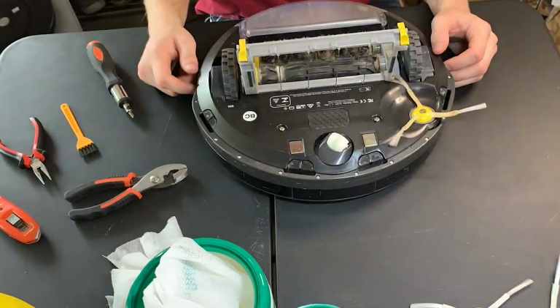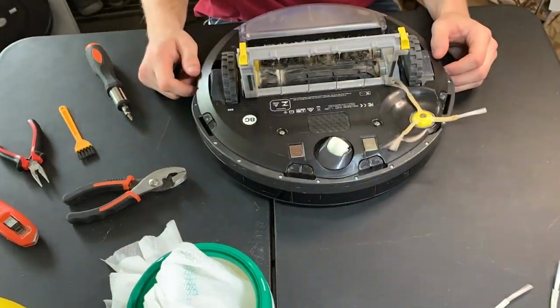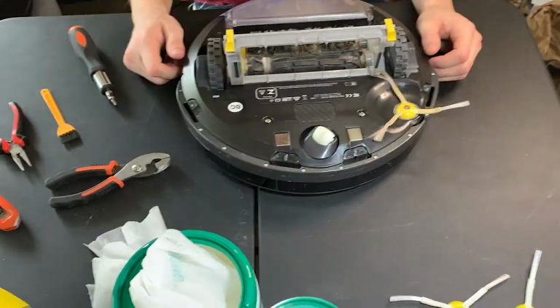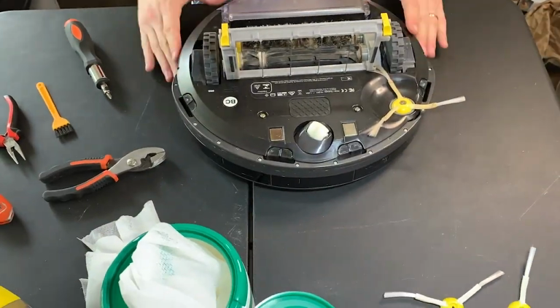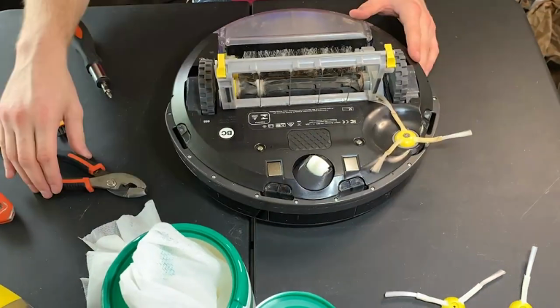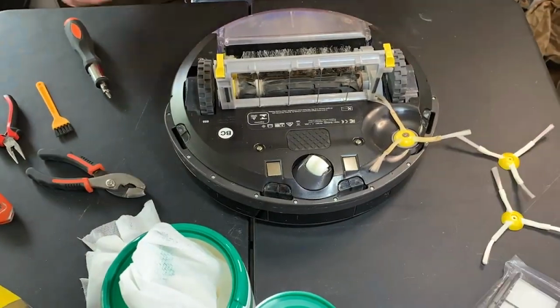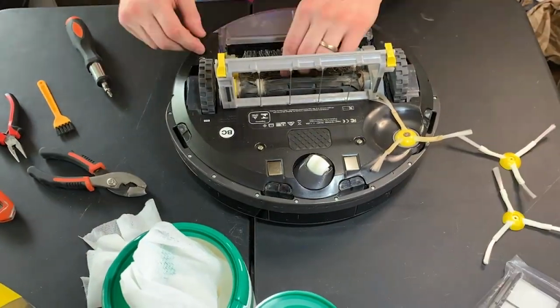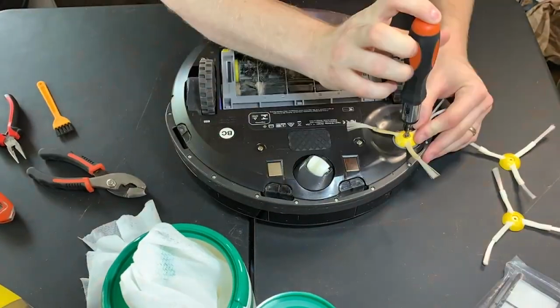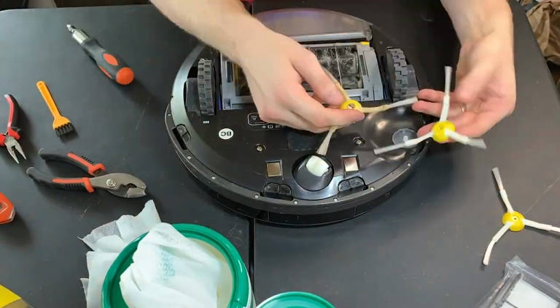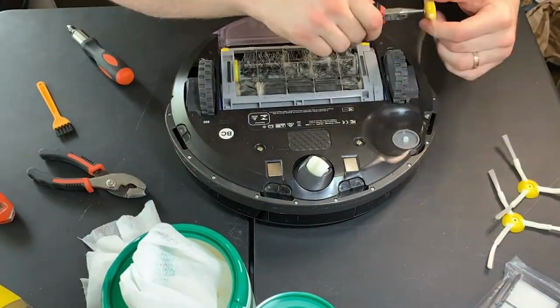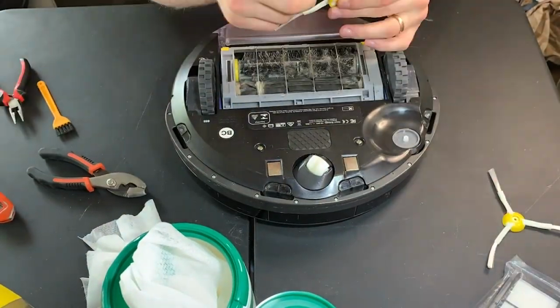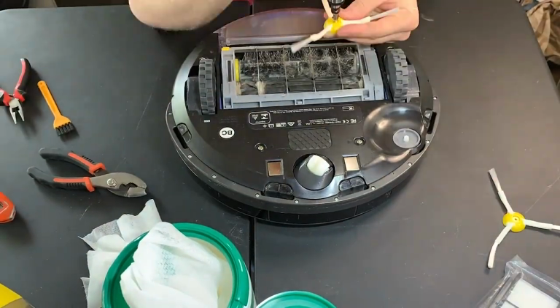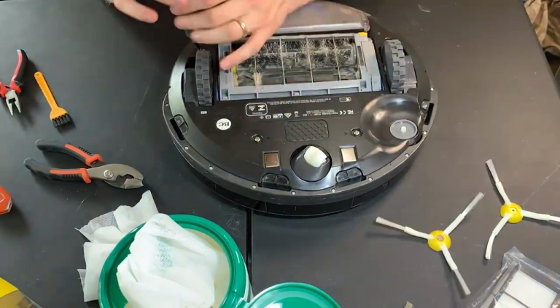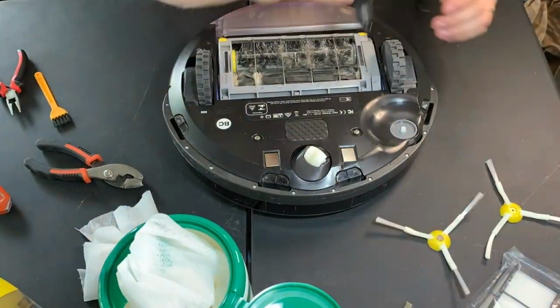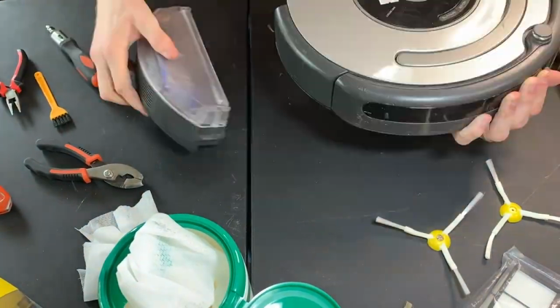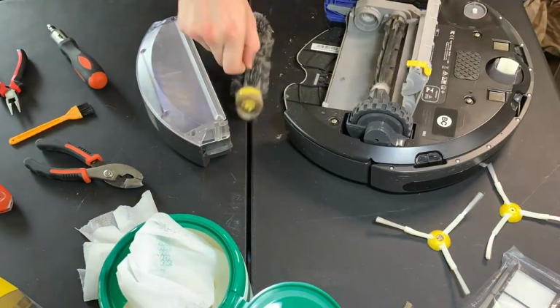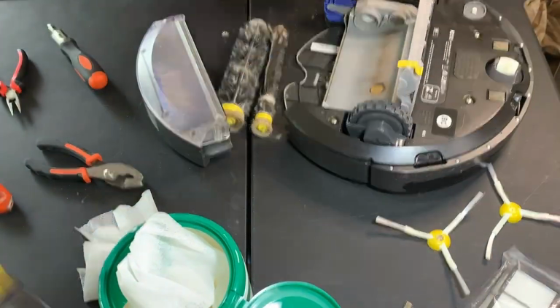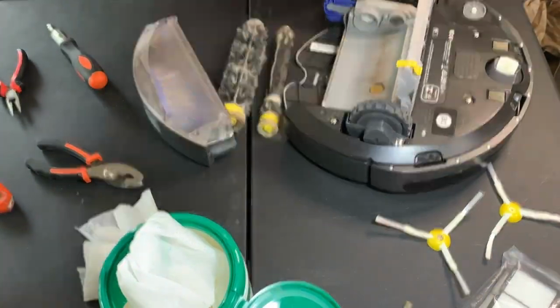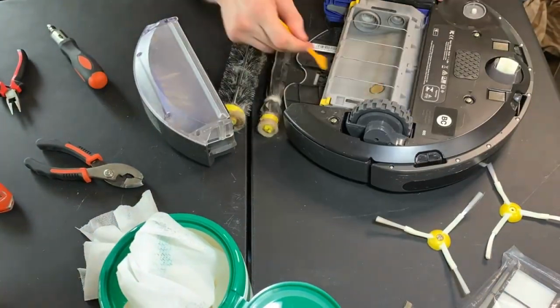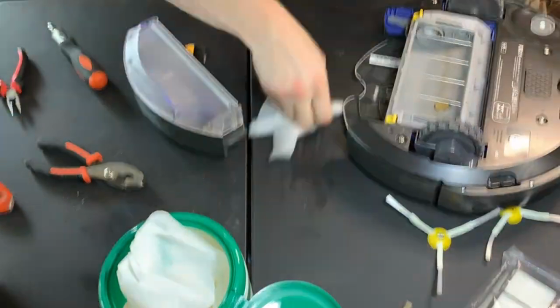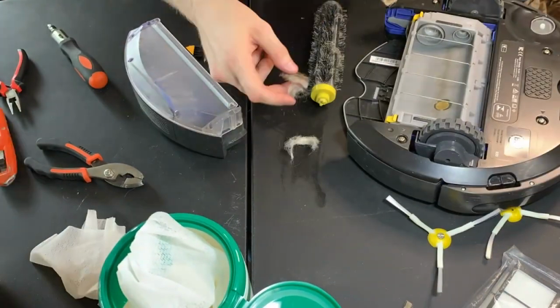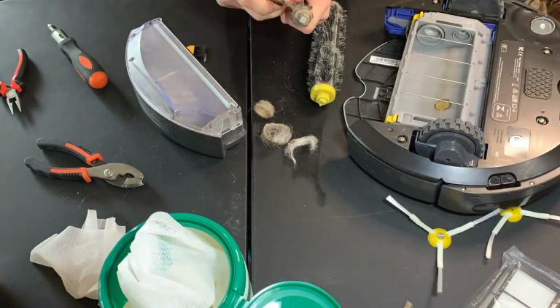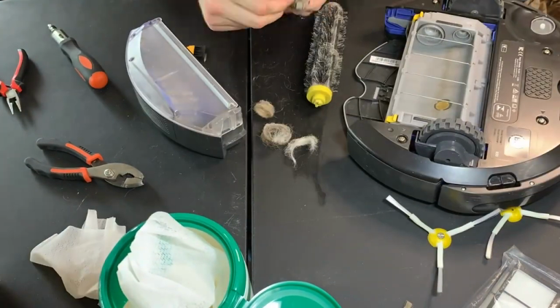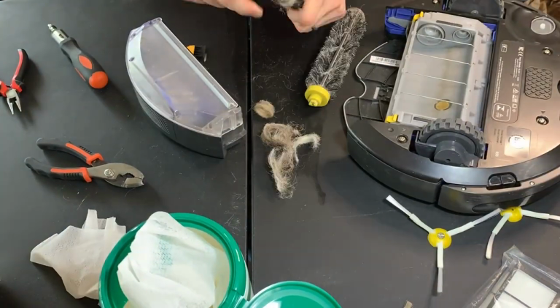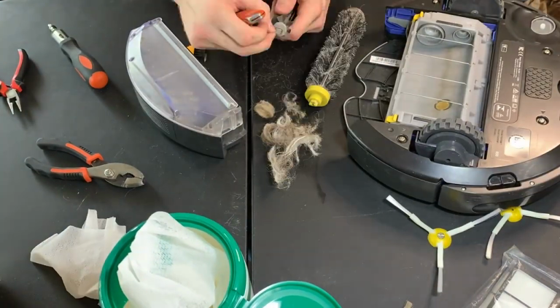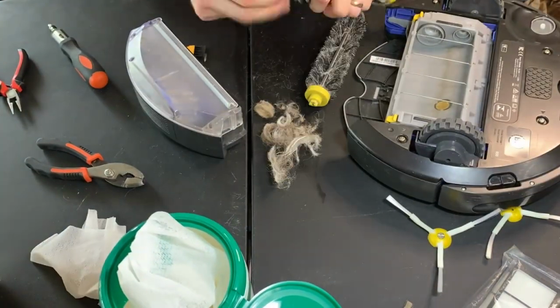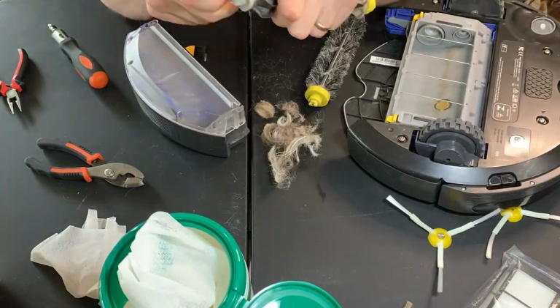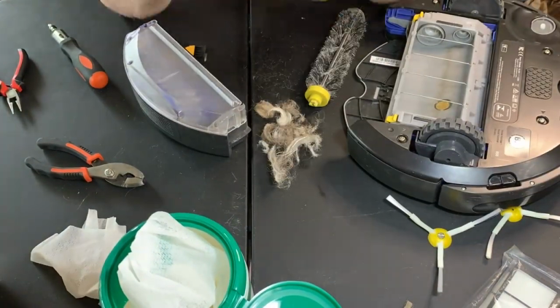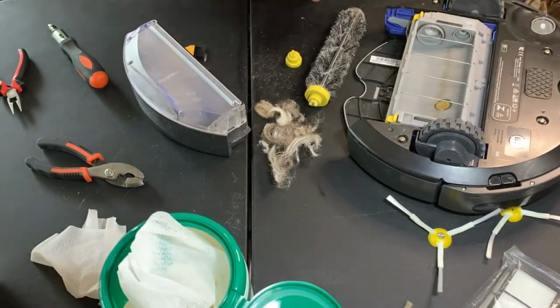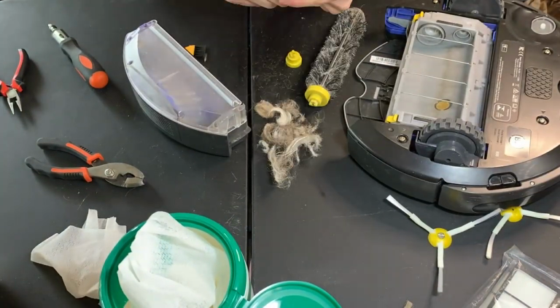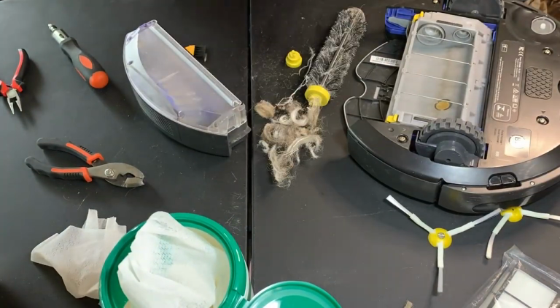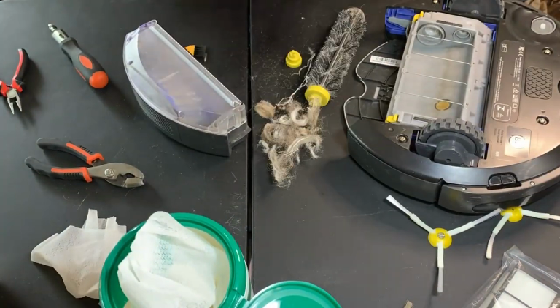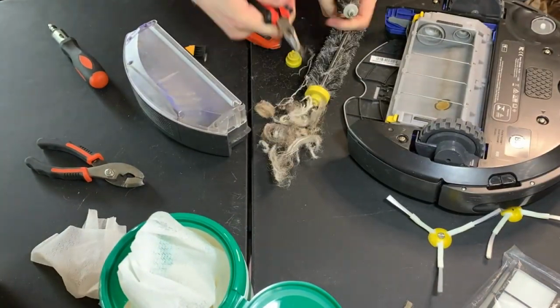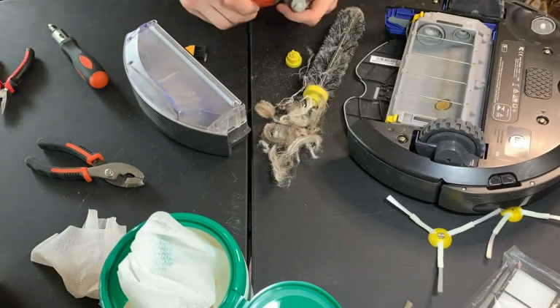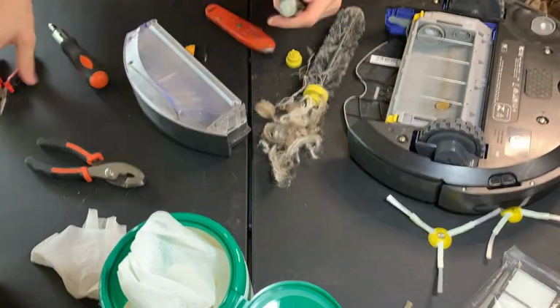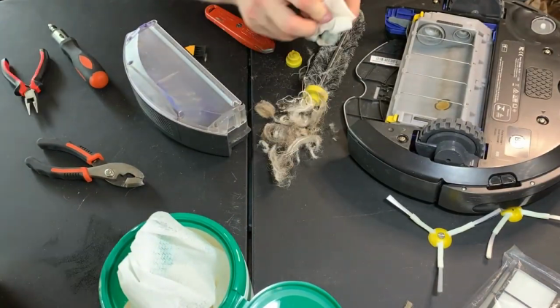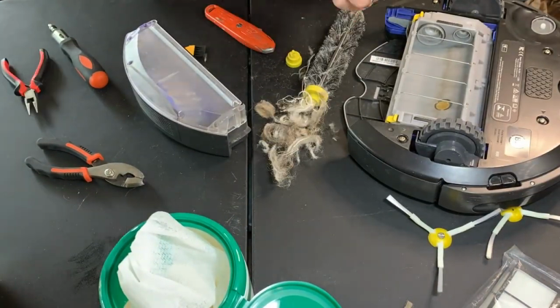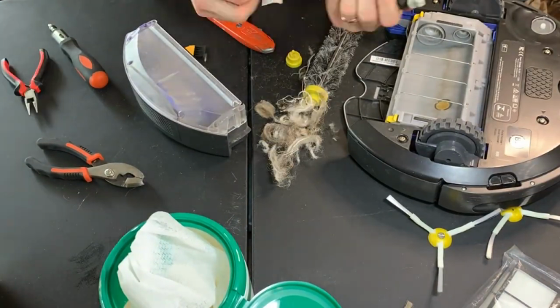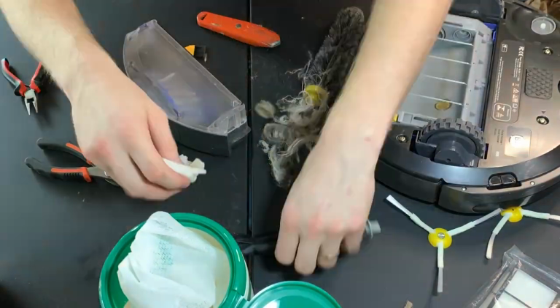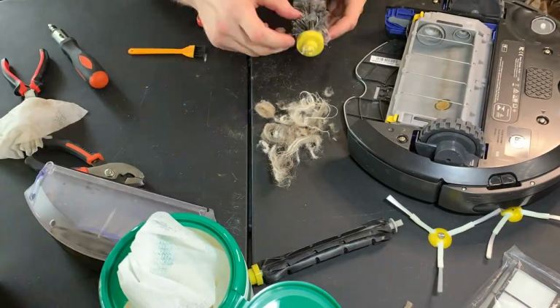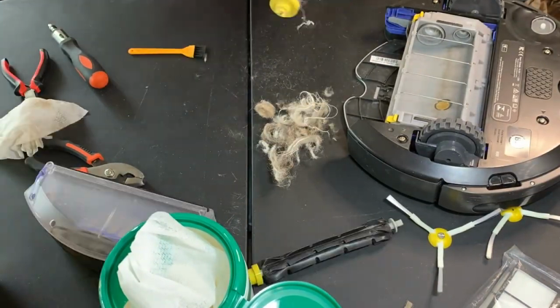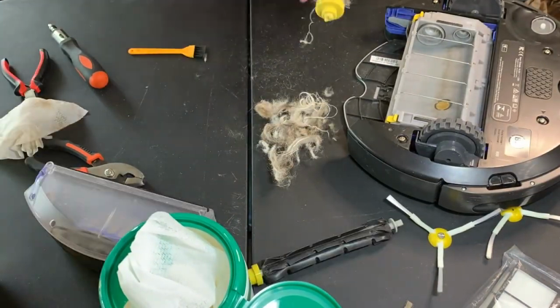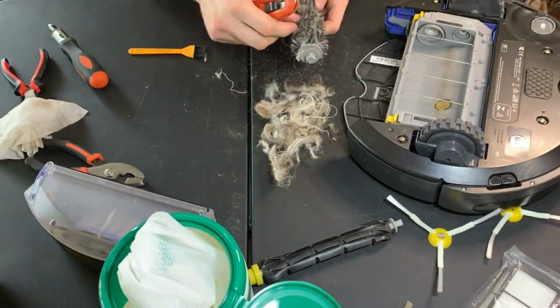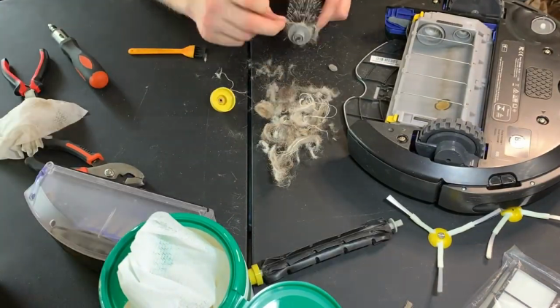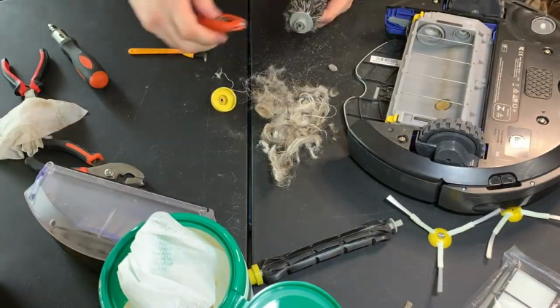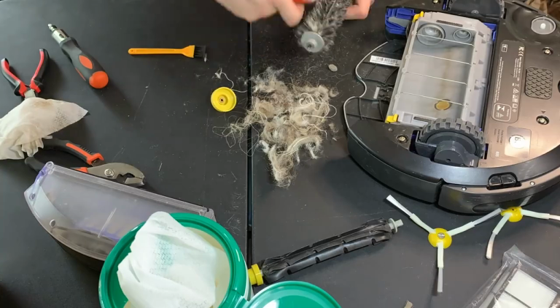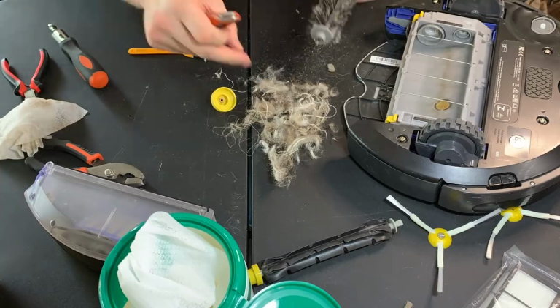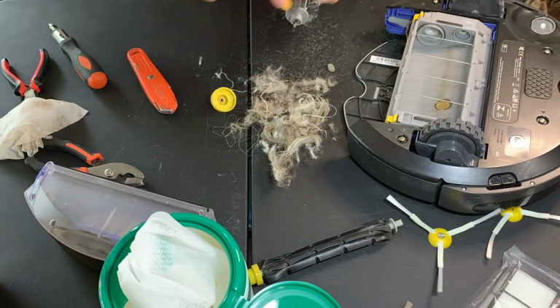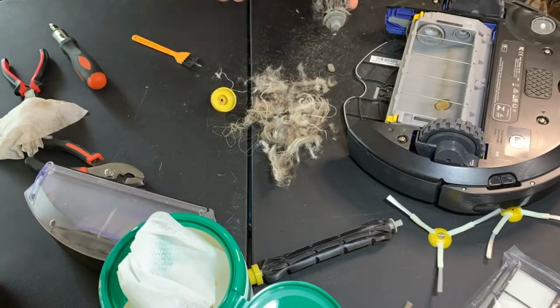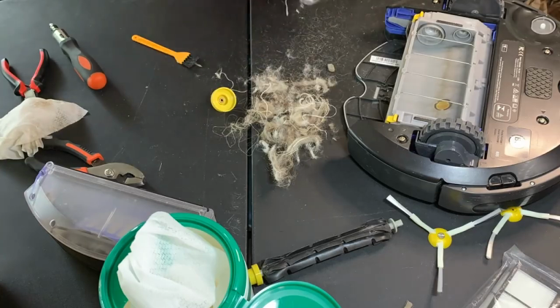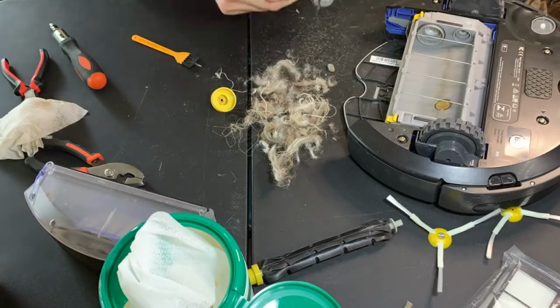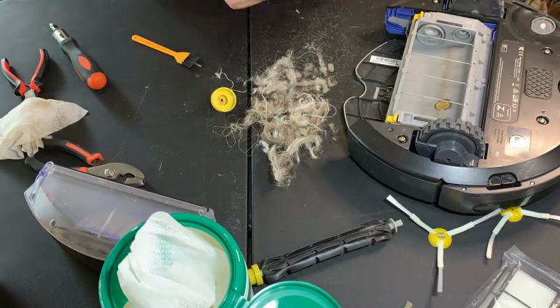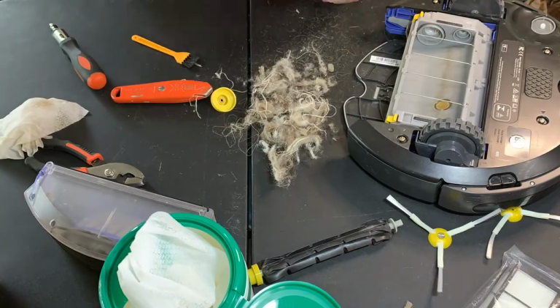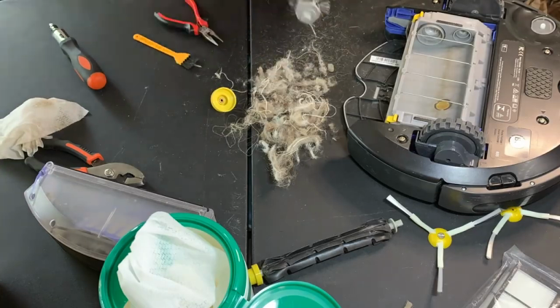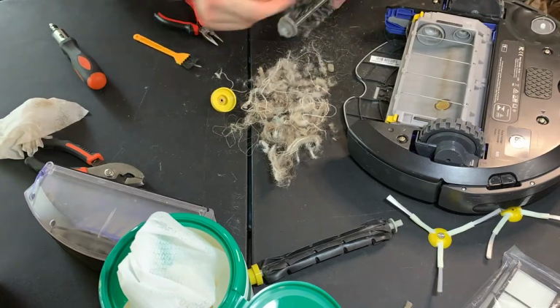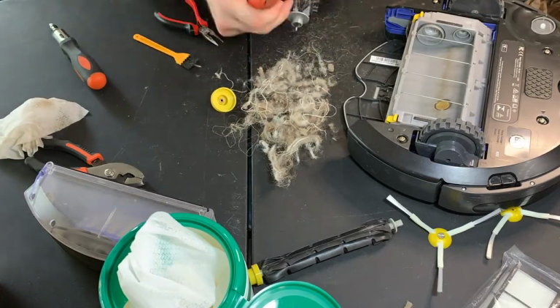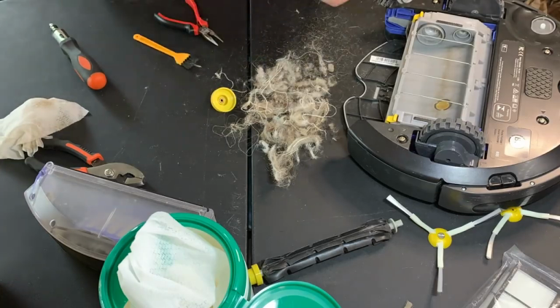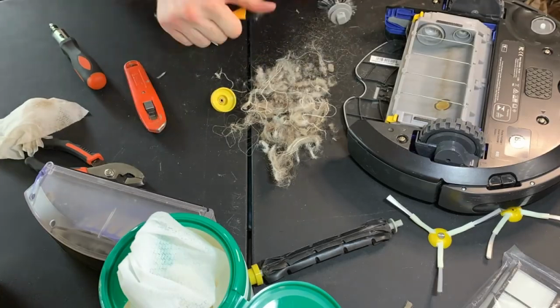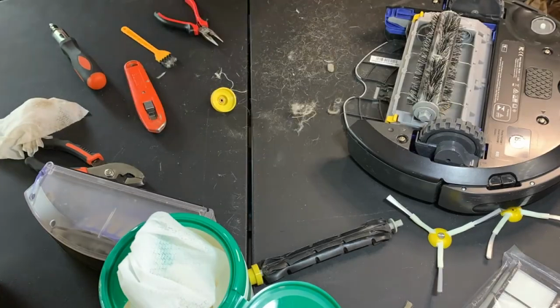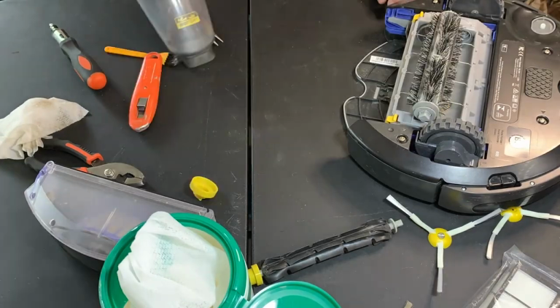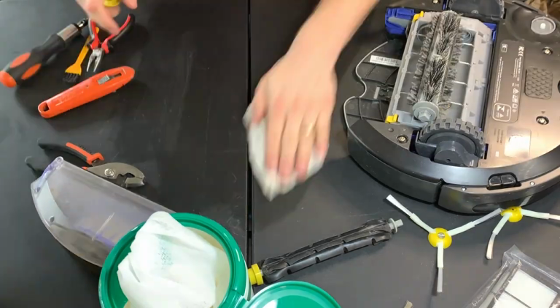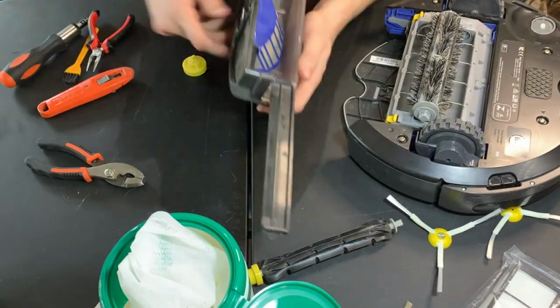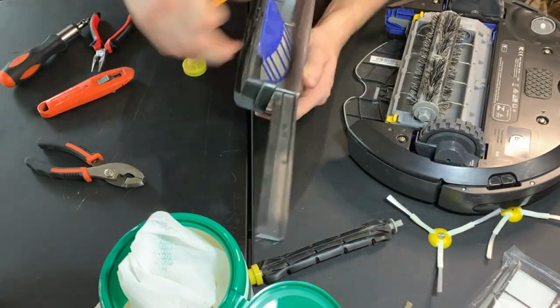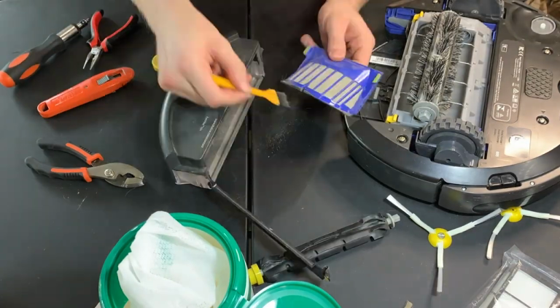Hey guys, this is CFO Mods Gaming. I've been working on some more electronics and recently focusing on some Roombas like this one I got online.